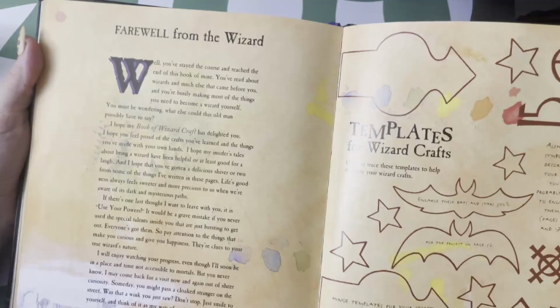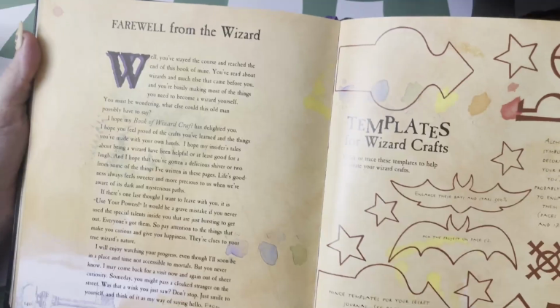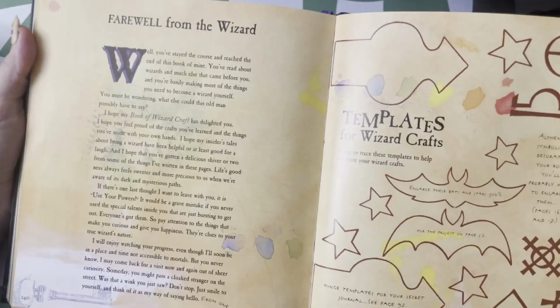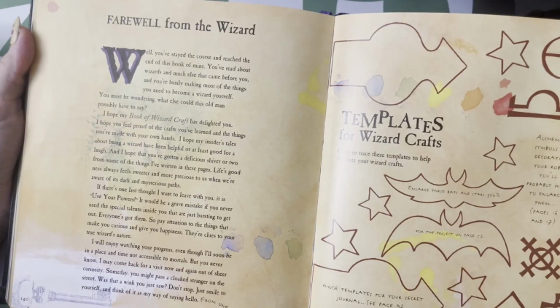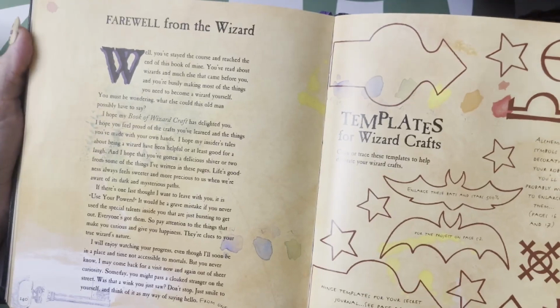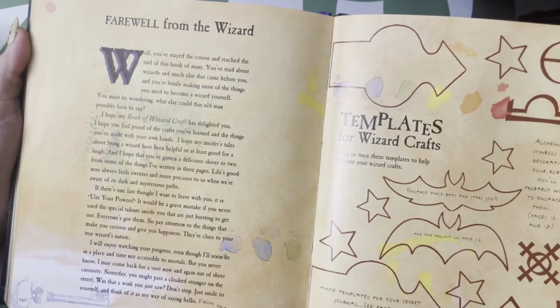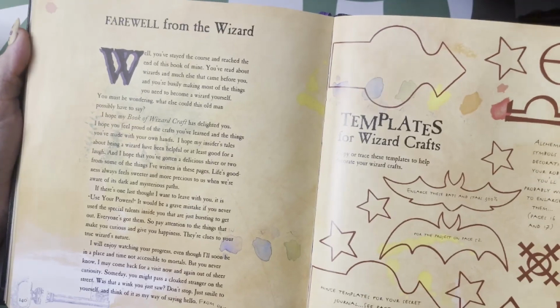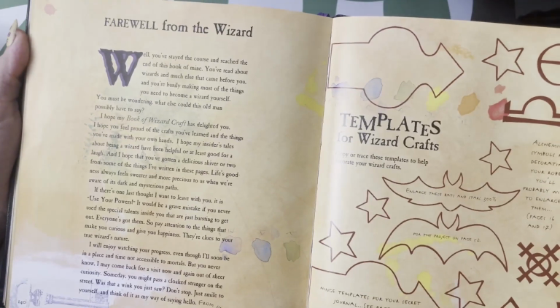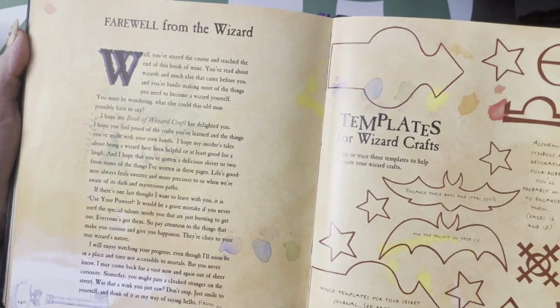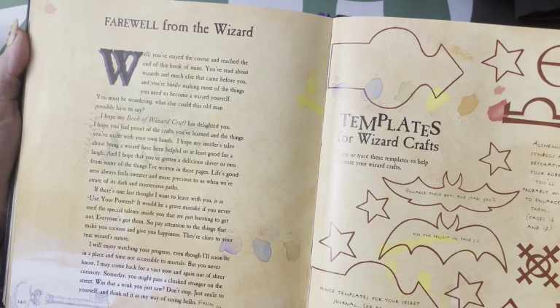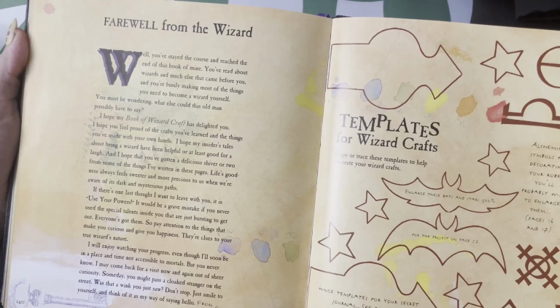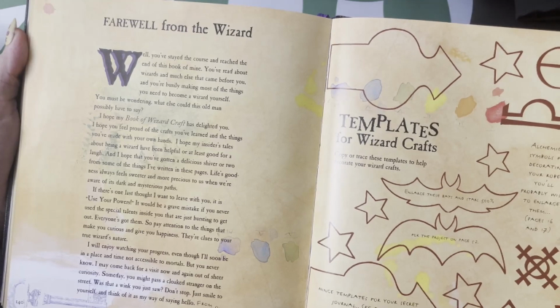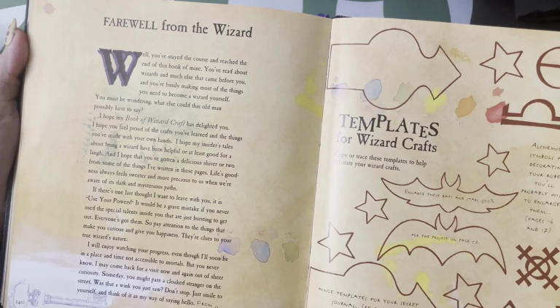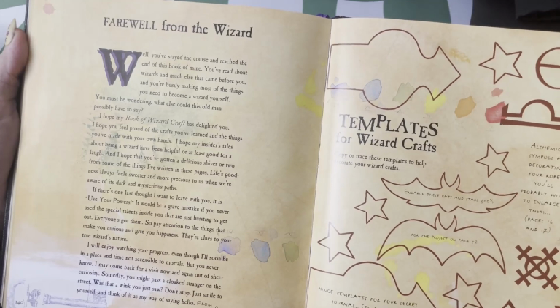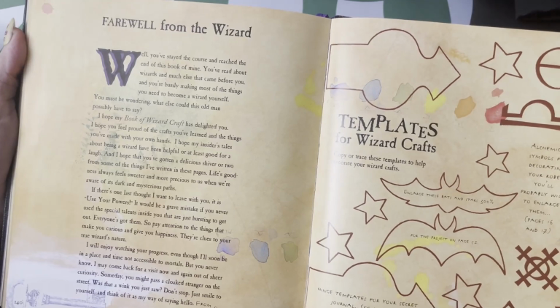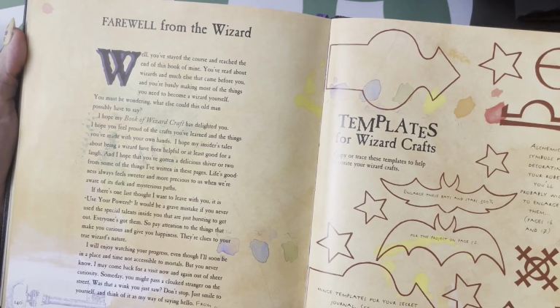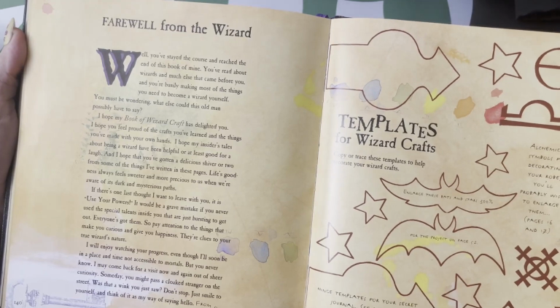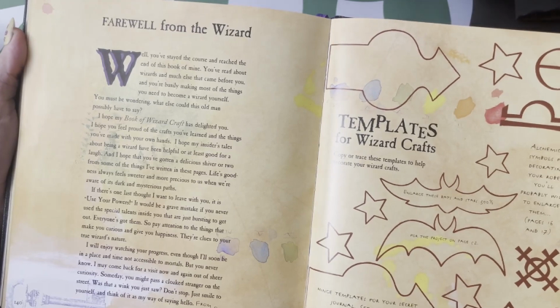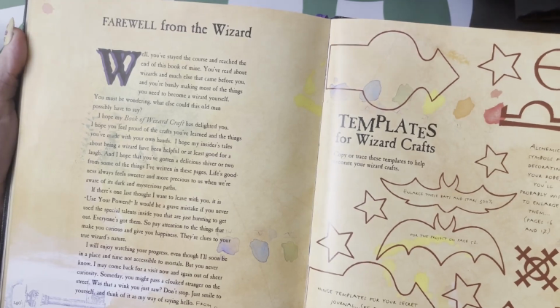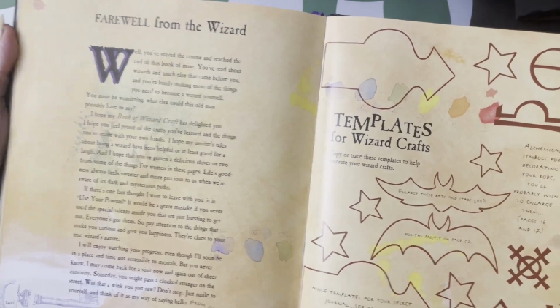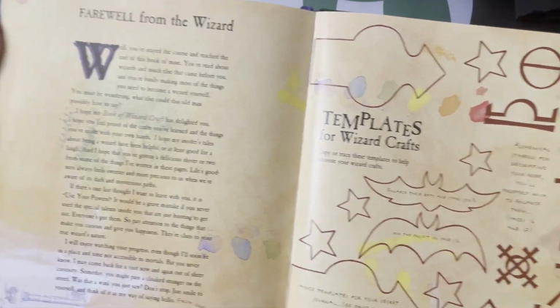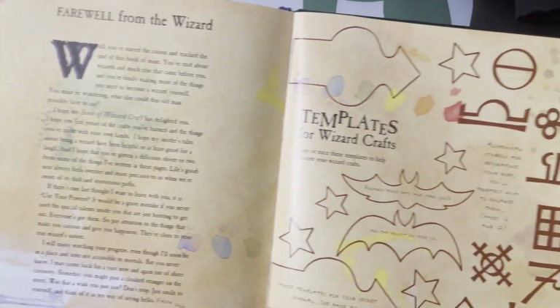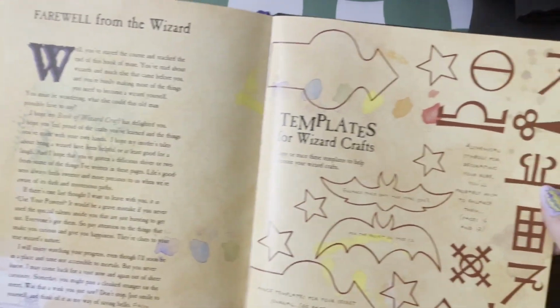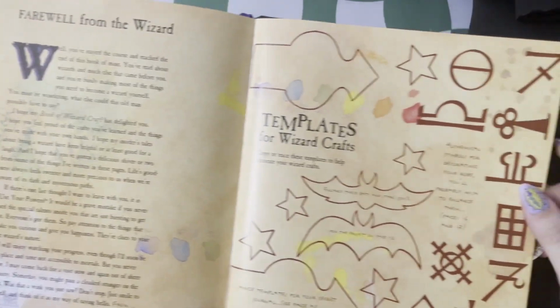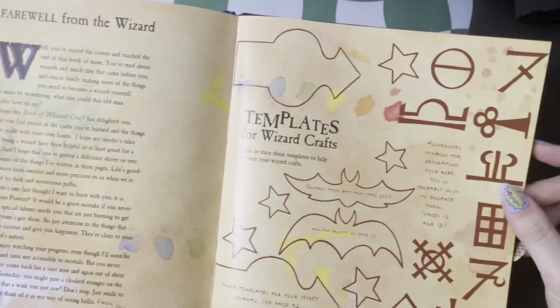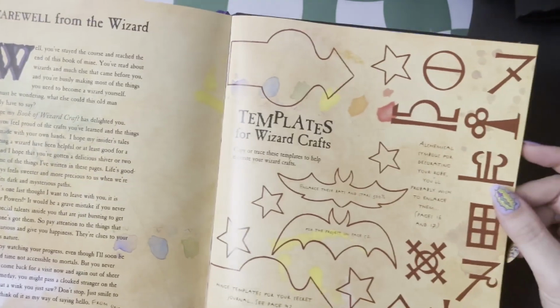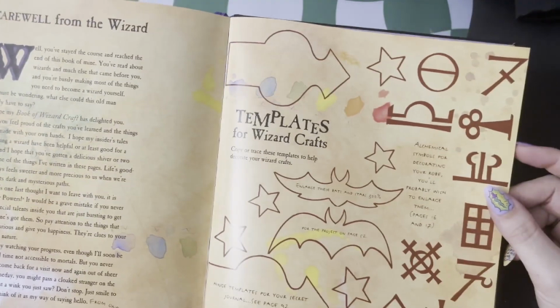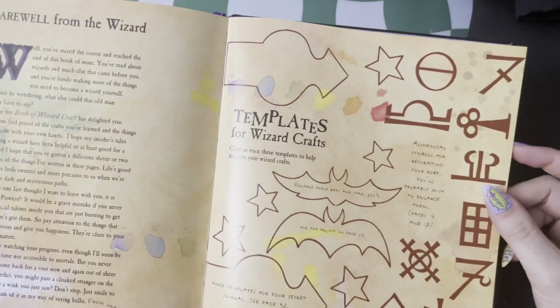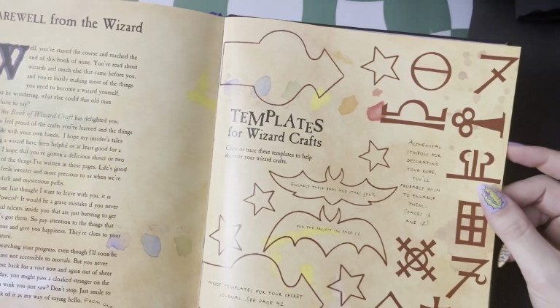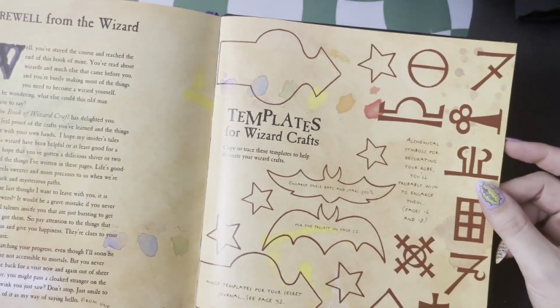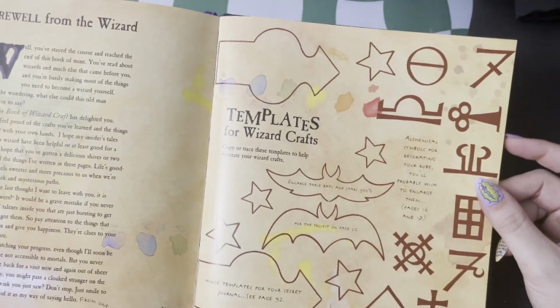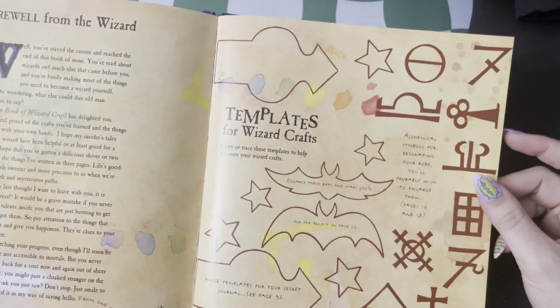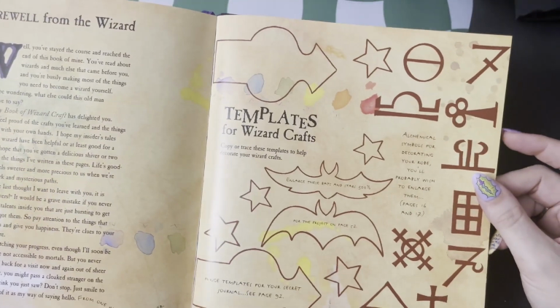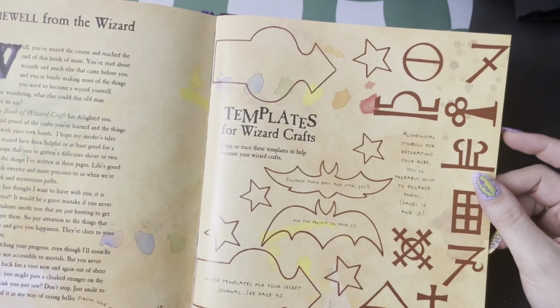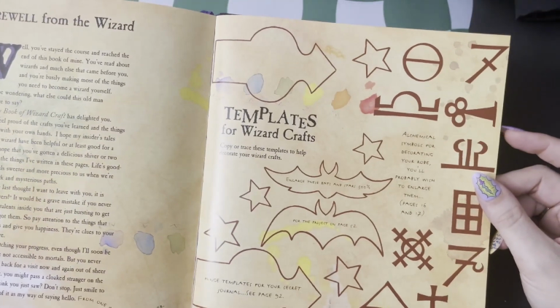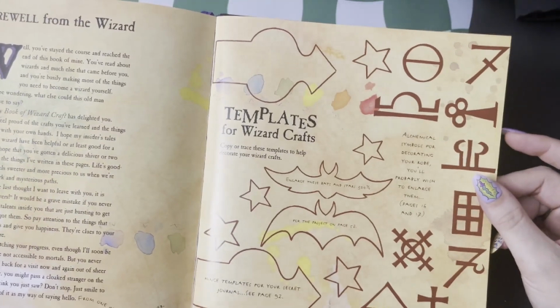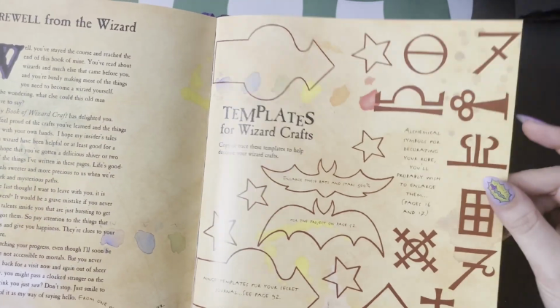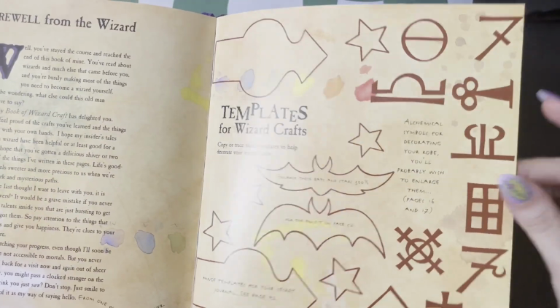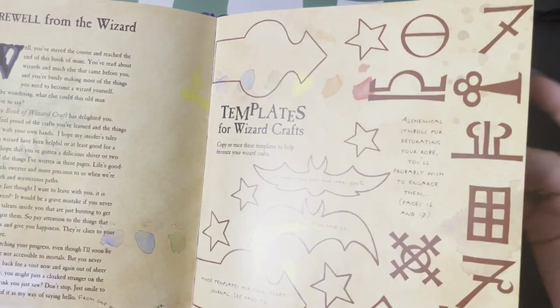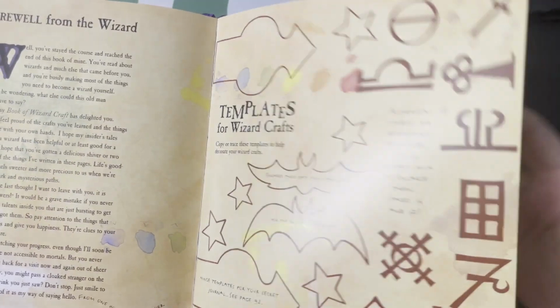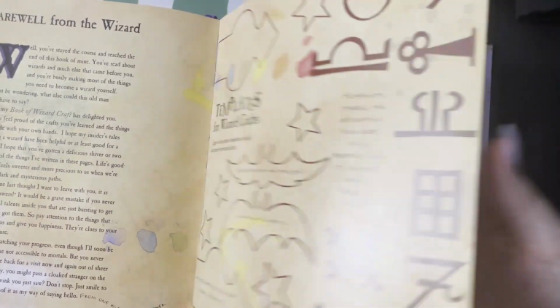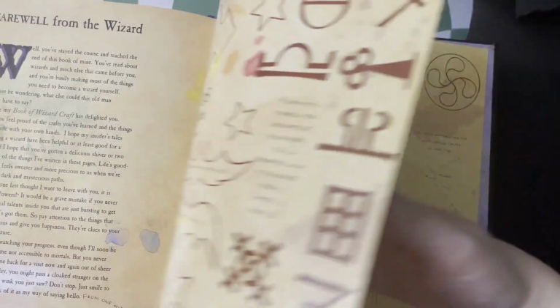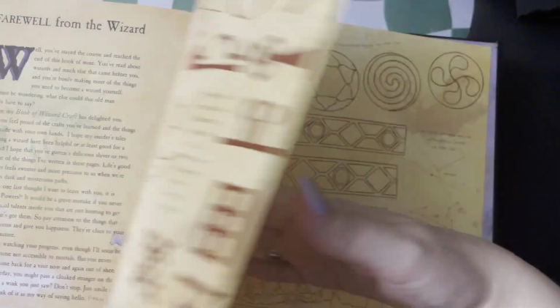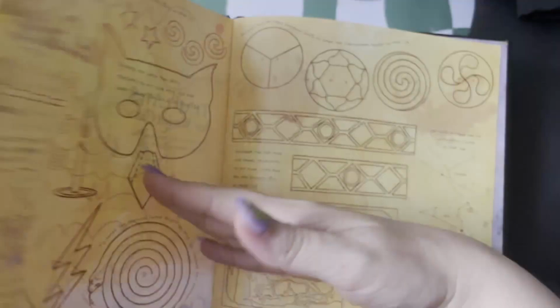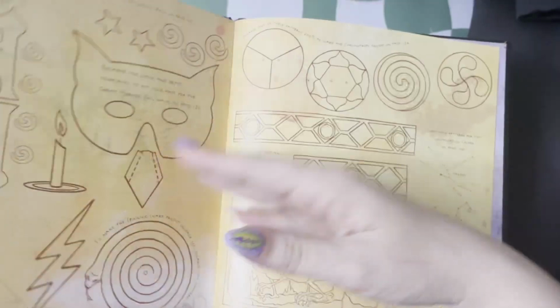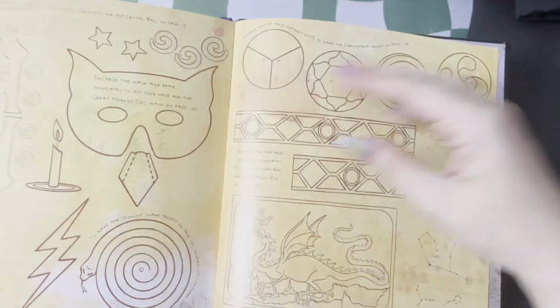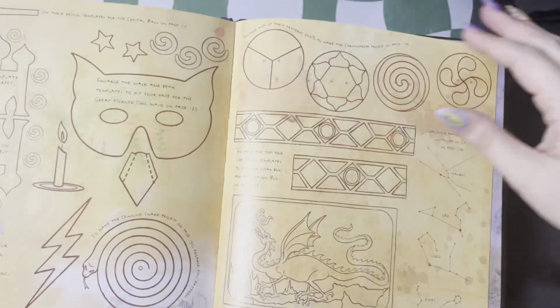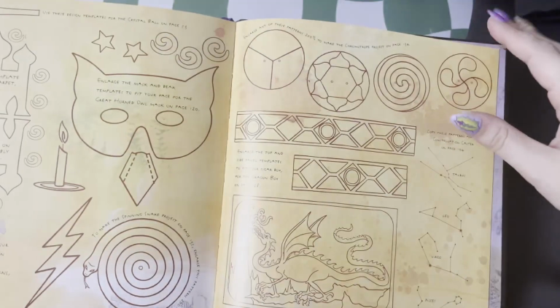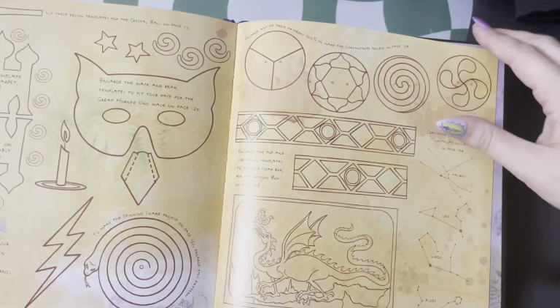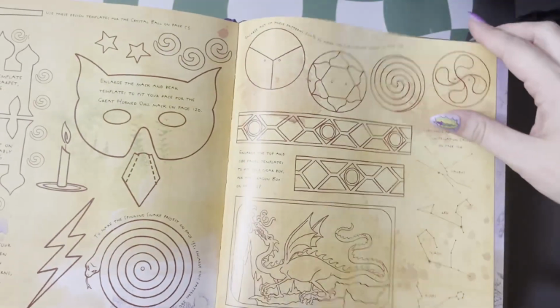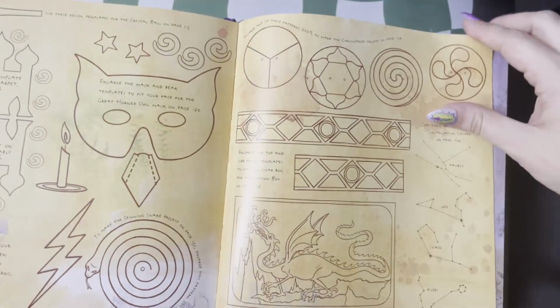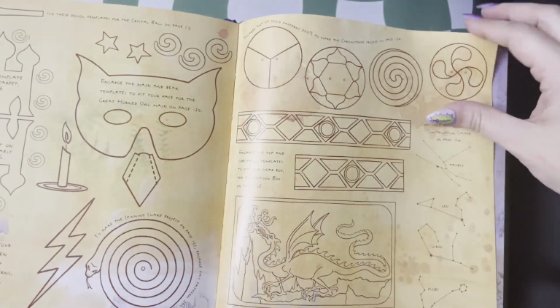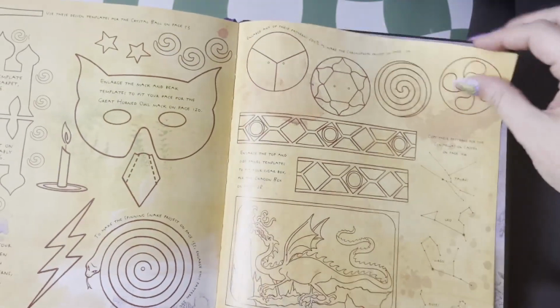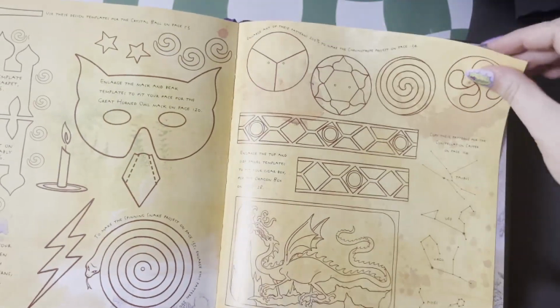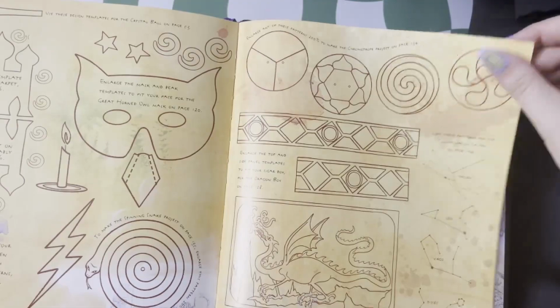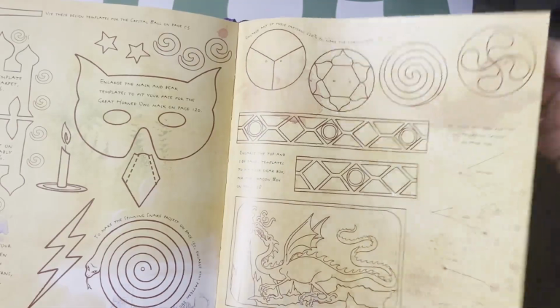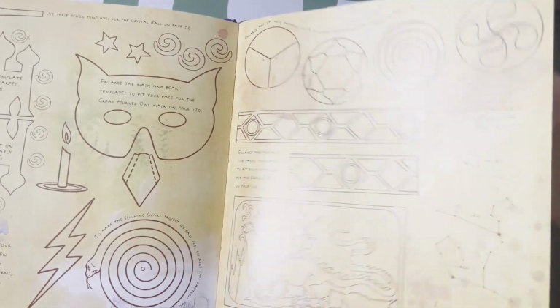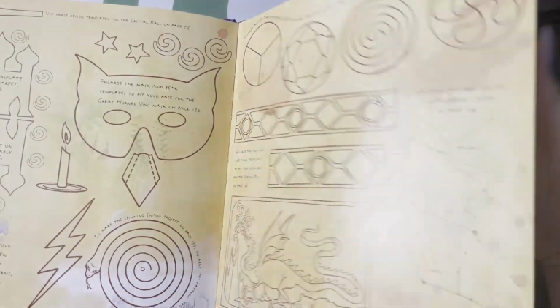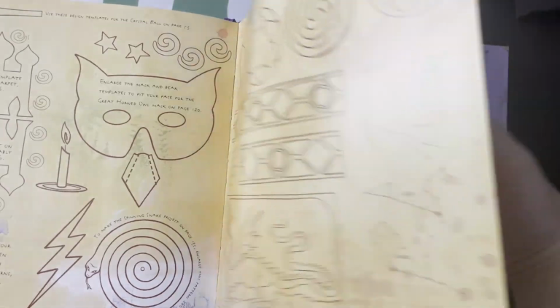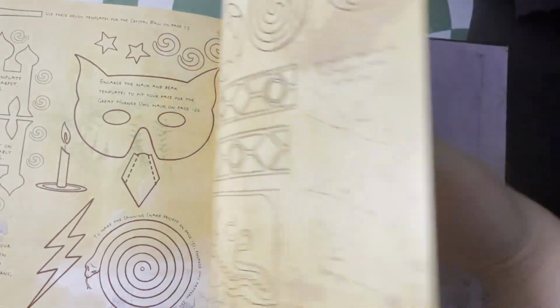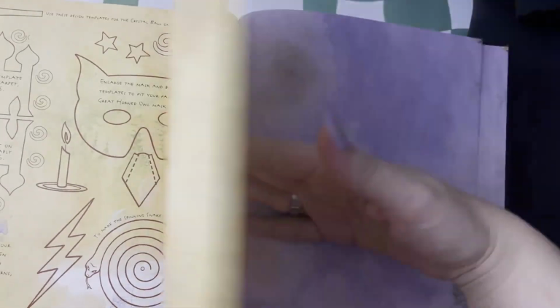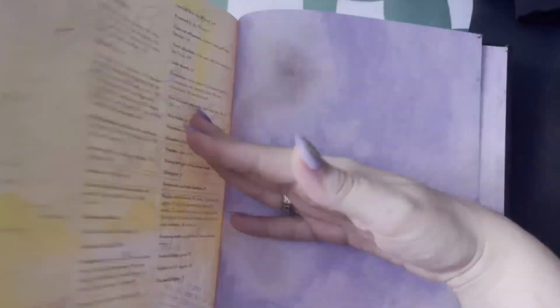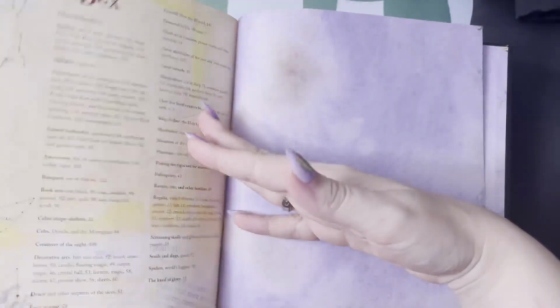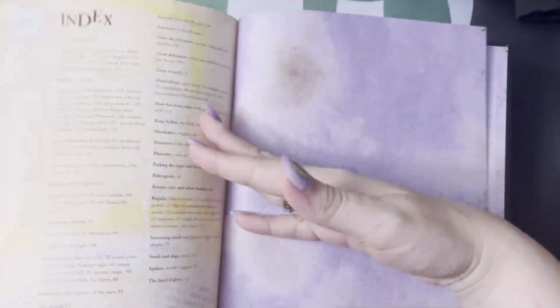Finally, we have a farewell from the wizard and all the templates you need for any of the crafts that were mentioned before.